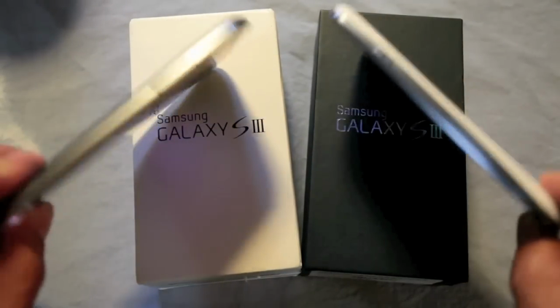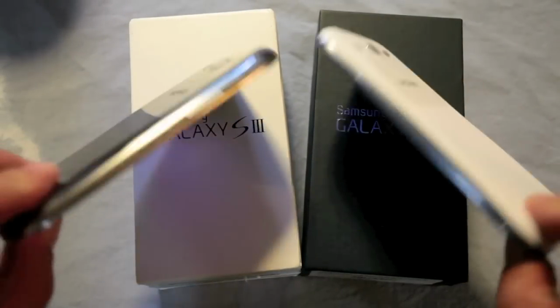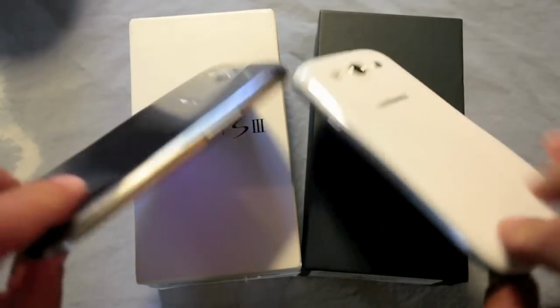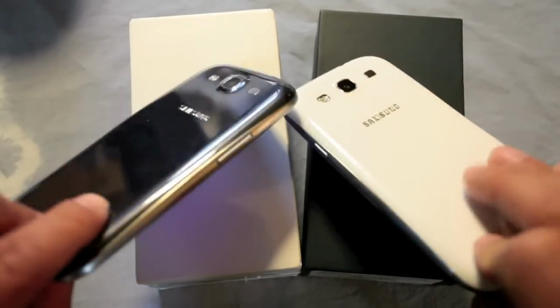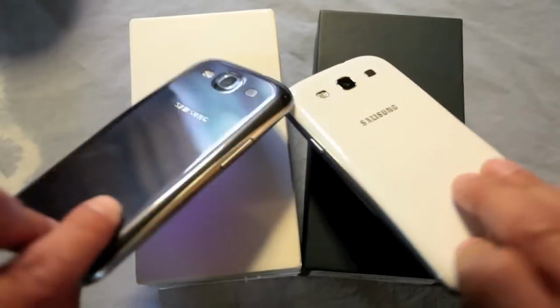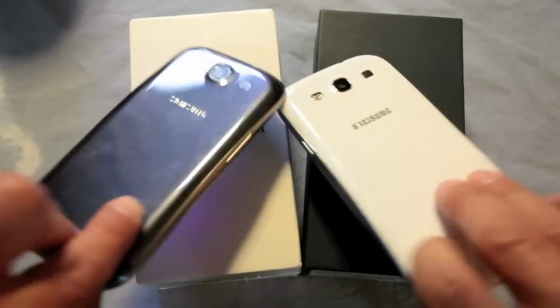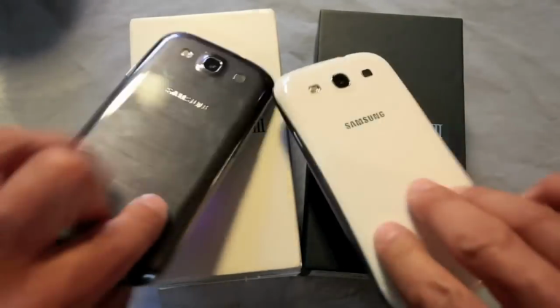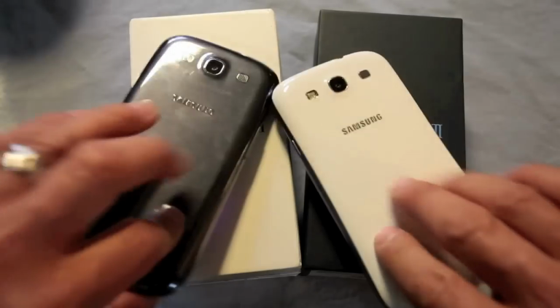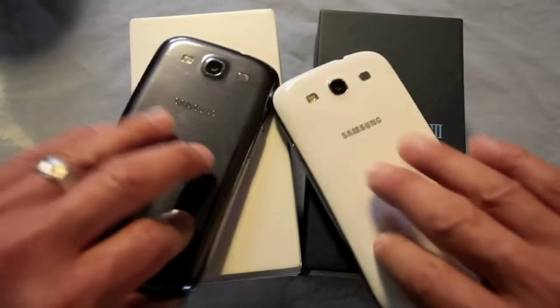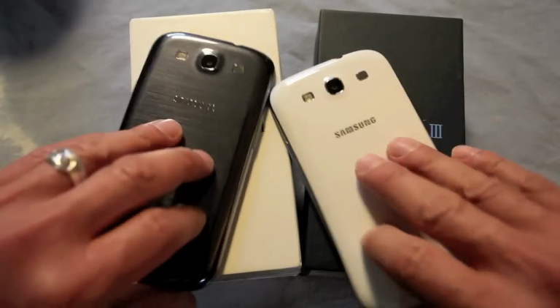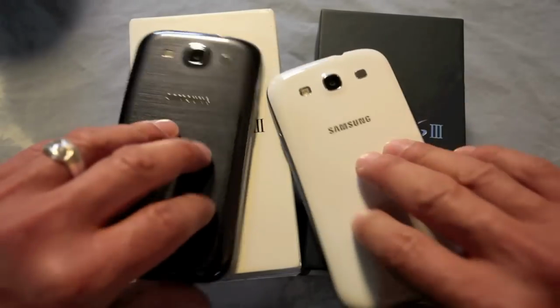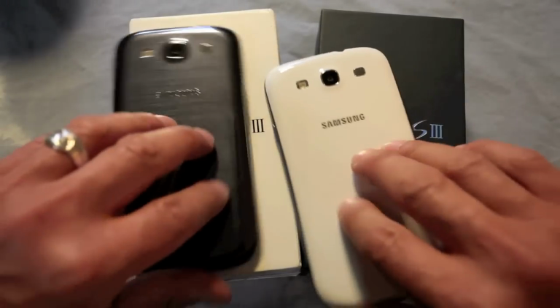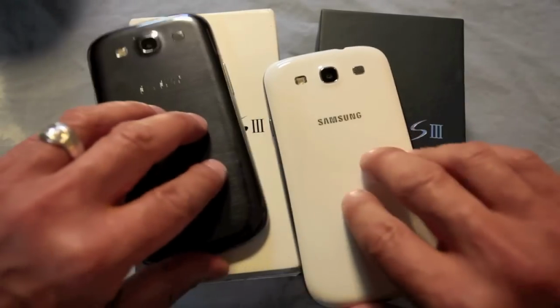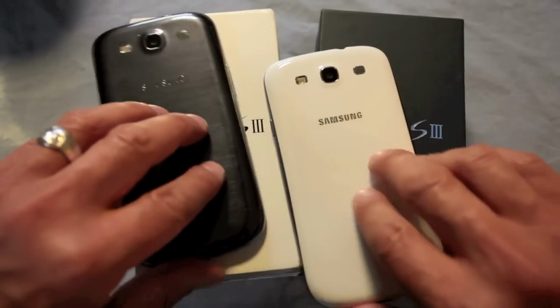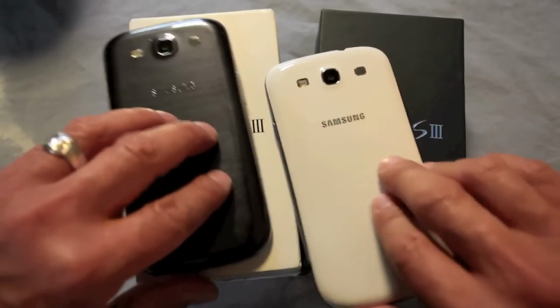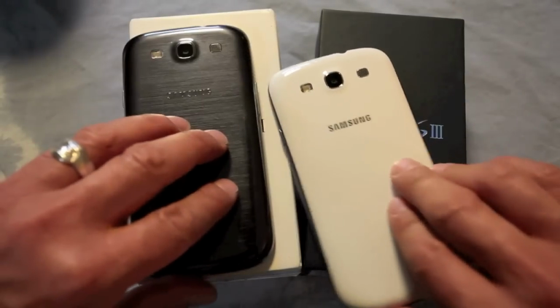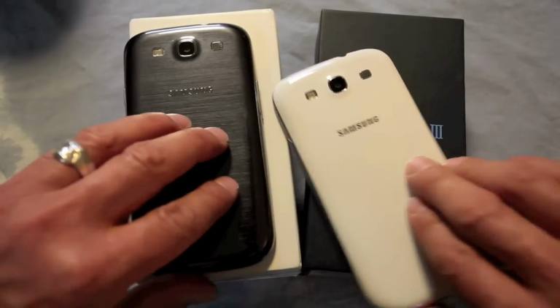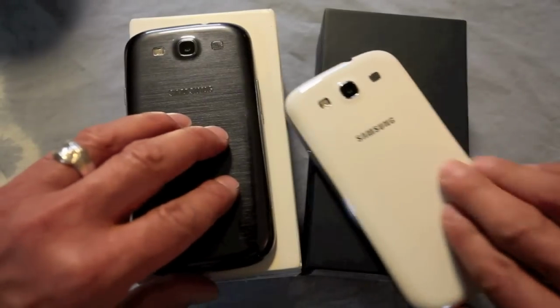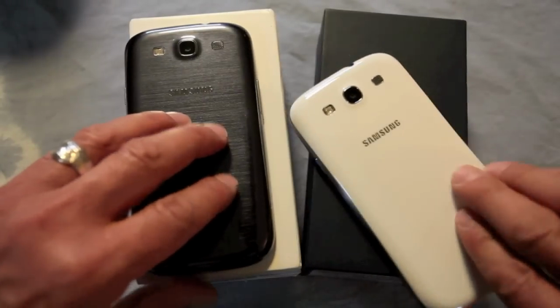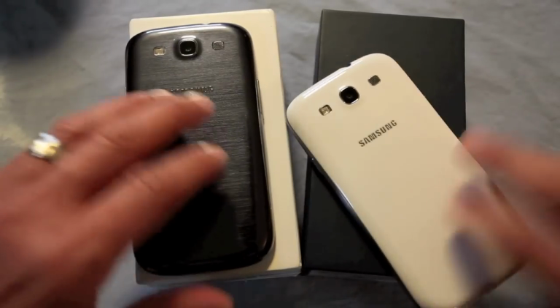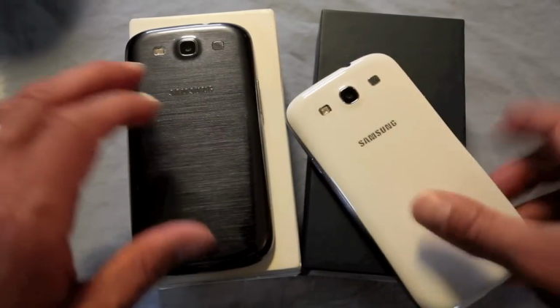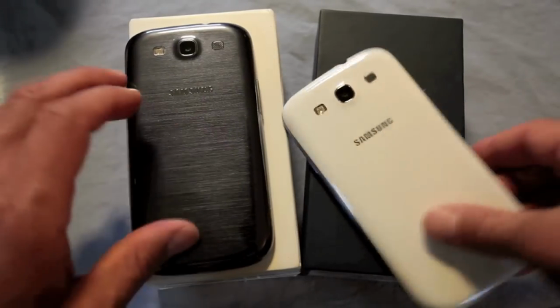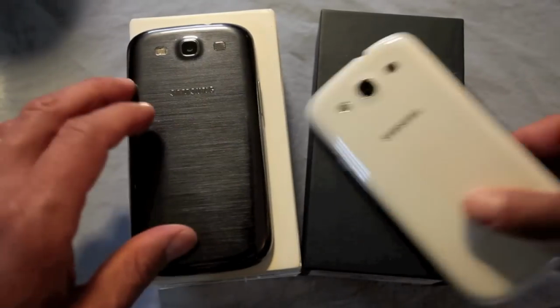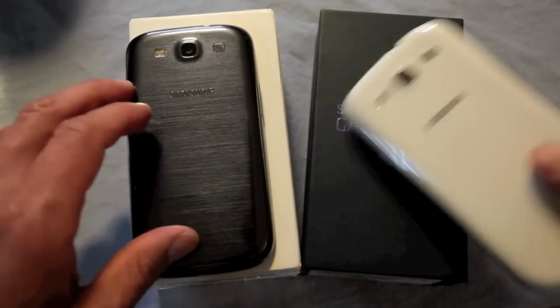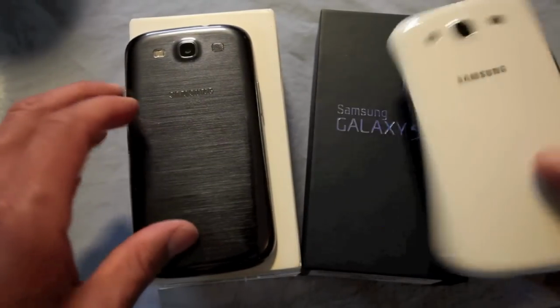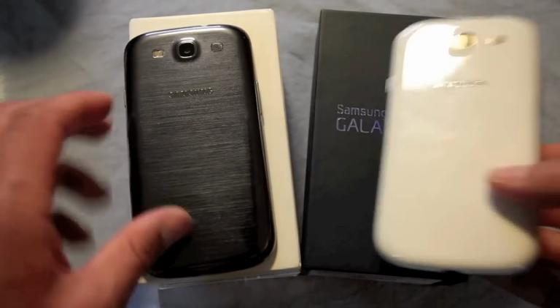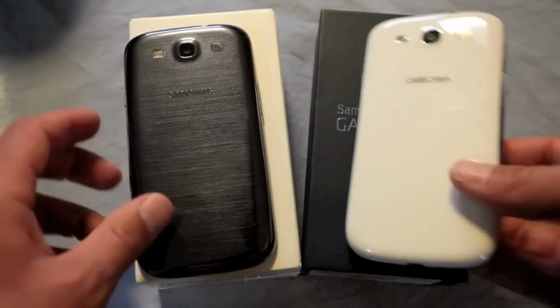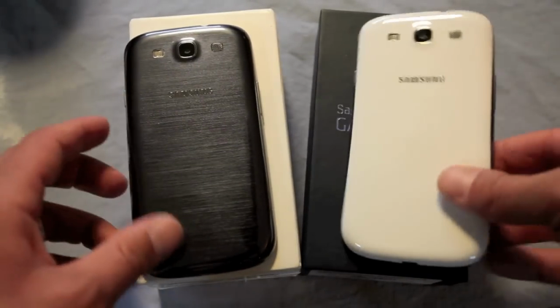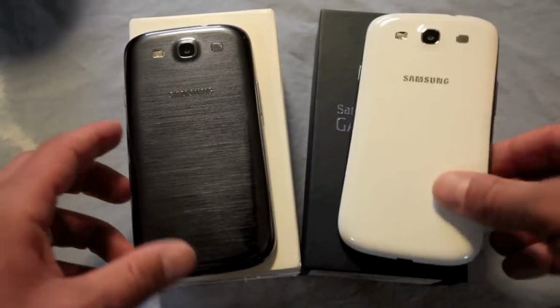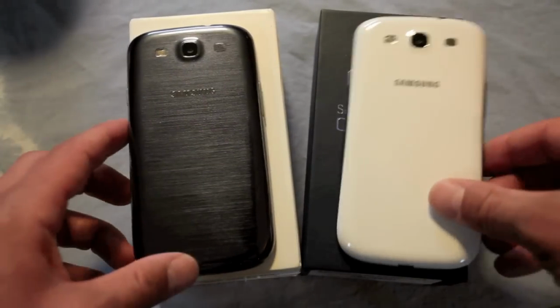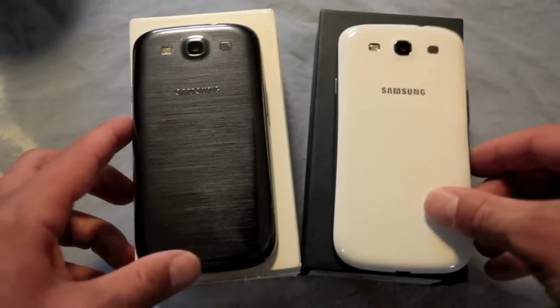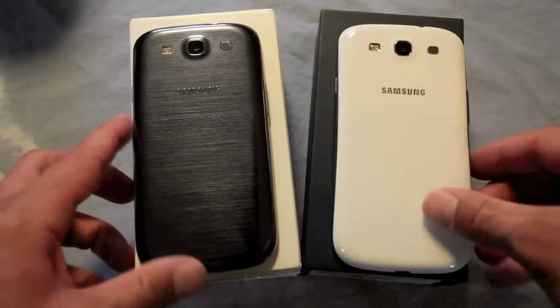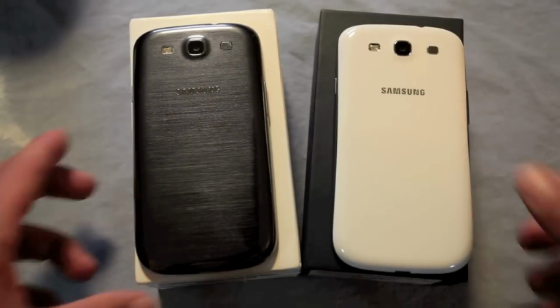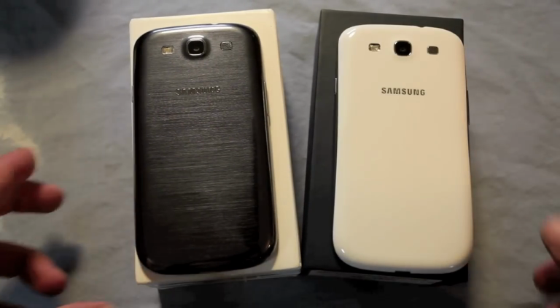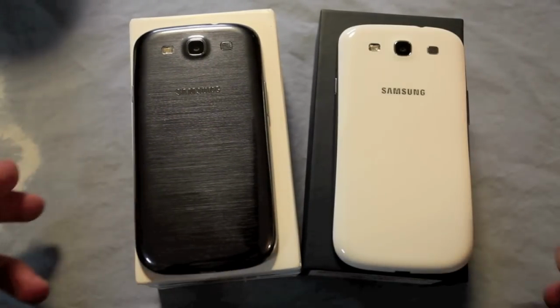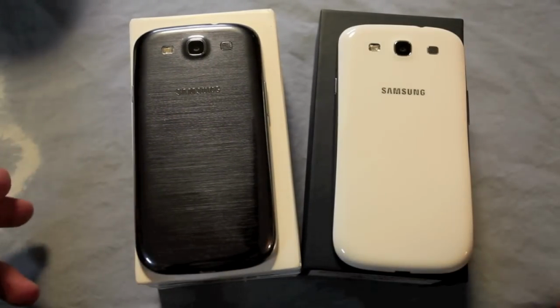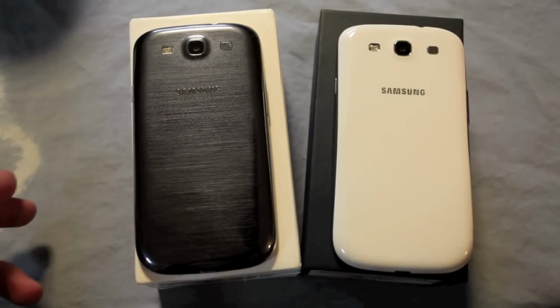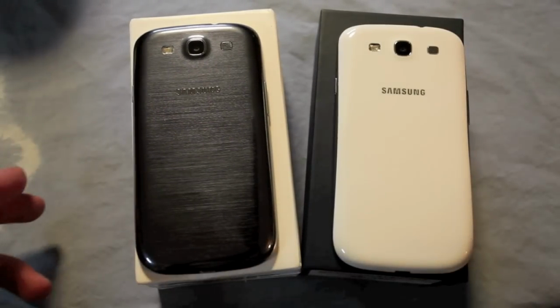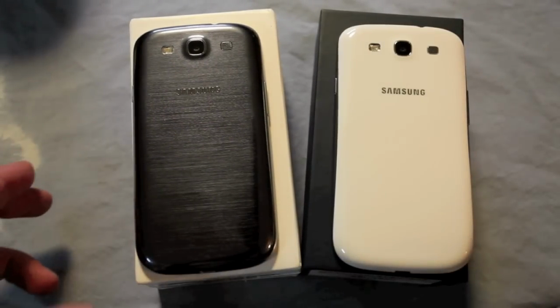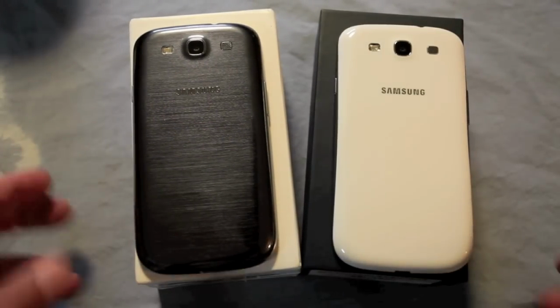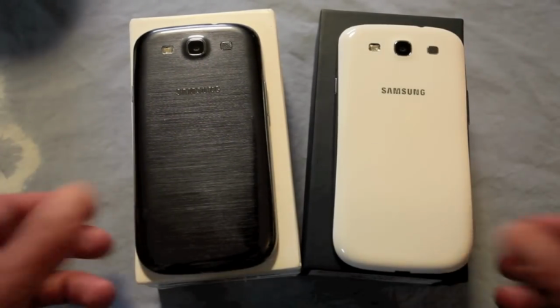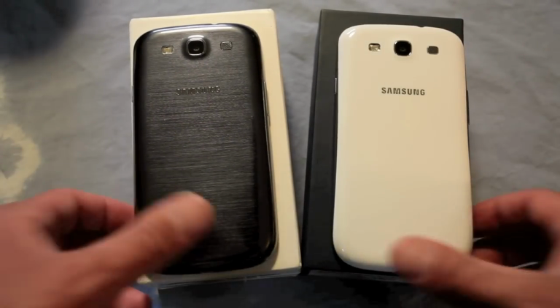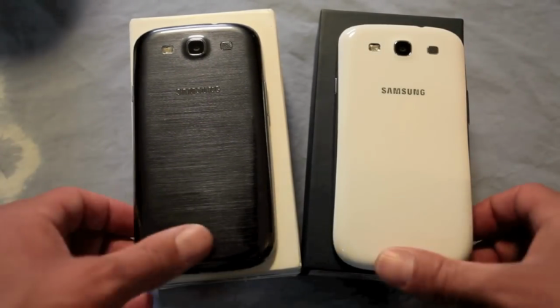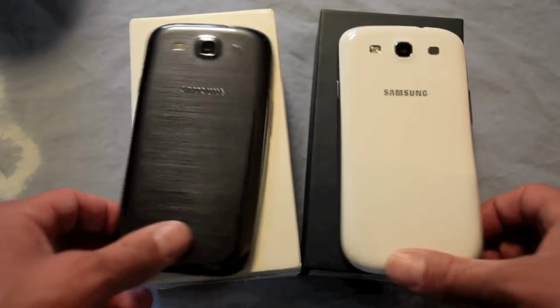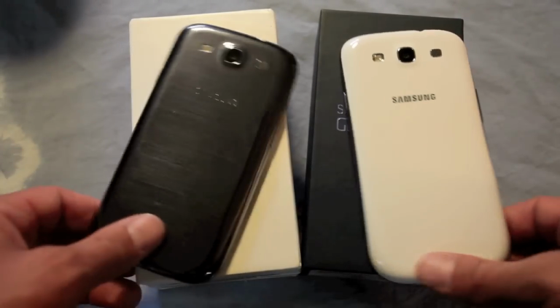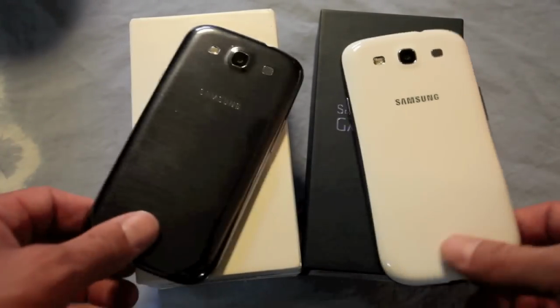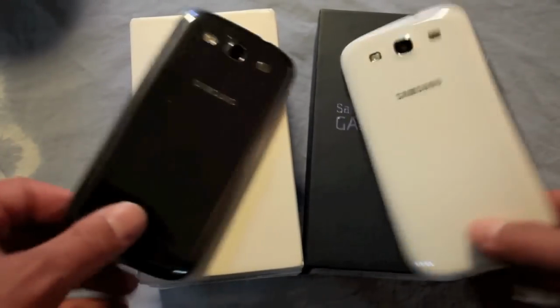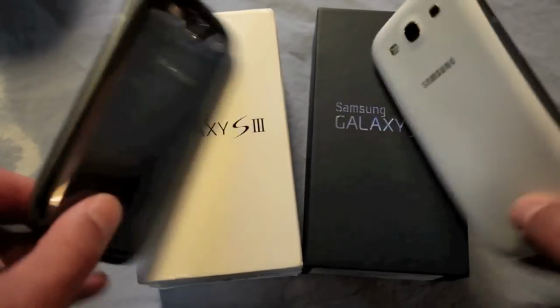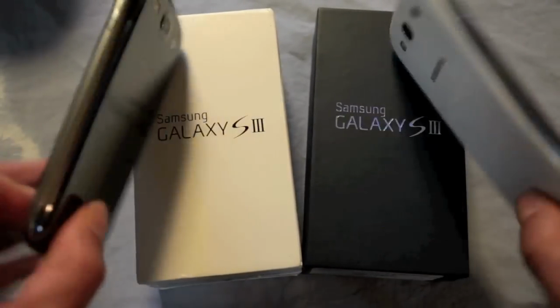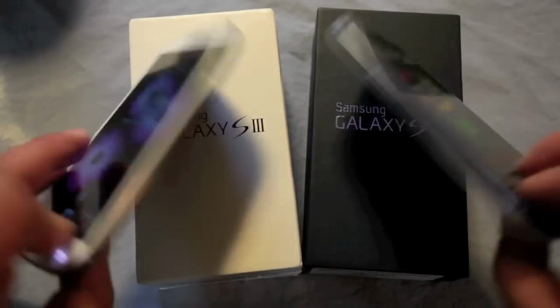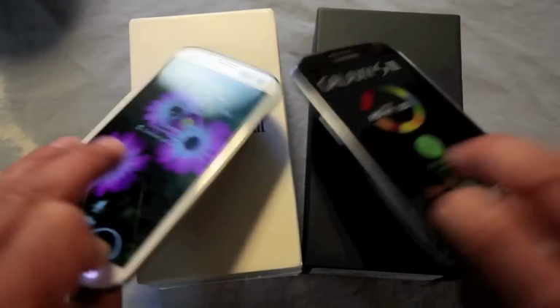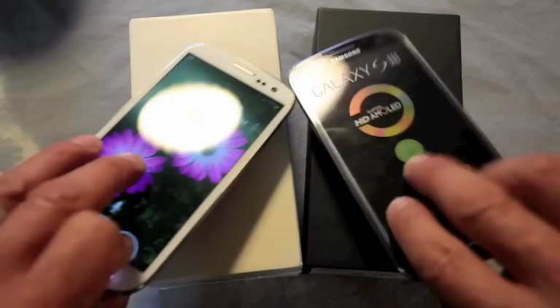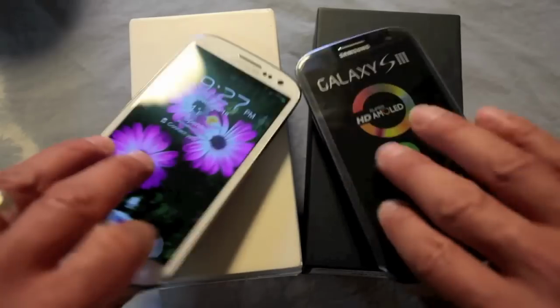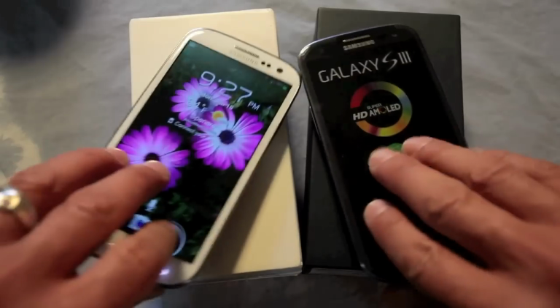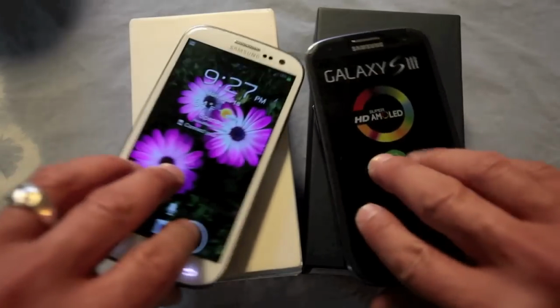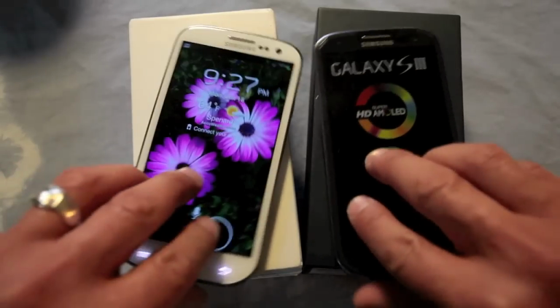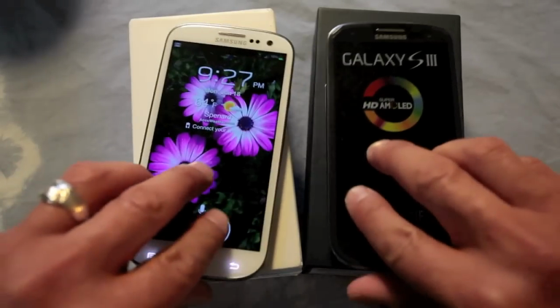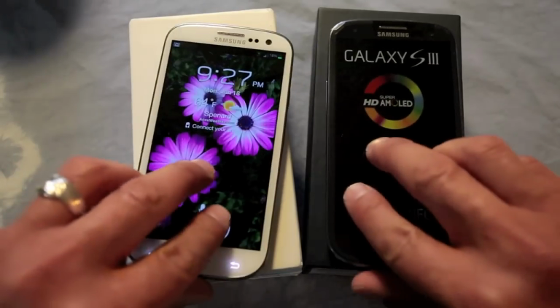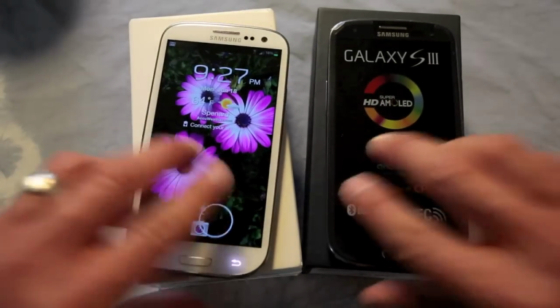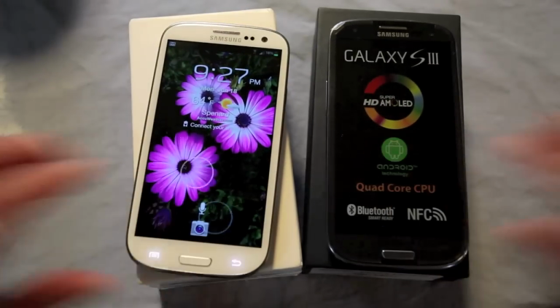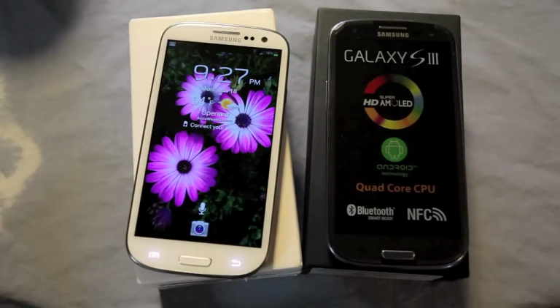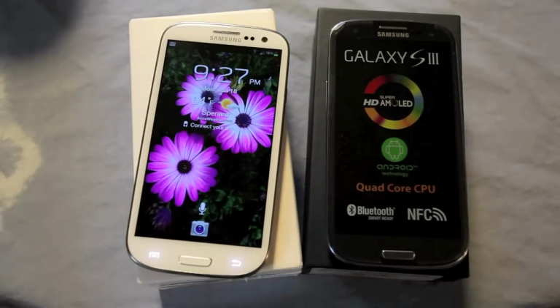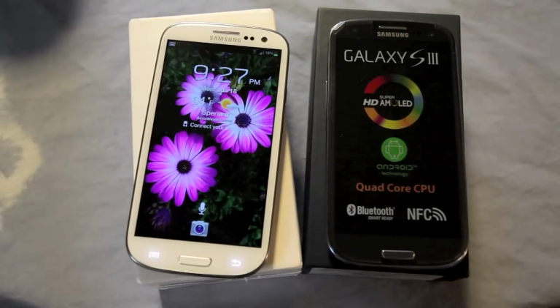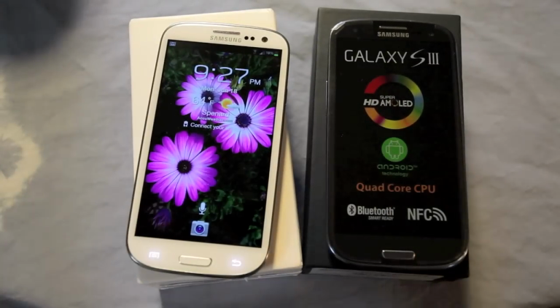Yeah, so there you have it. If you want to swap colors and you've got two Galaxy S3s, have fun — go ahead and pull it up.